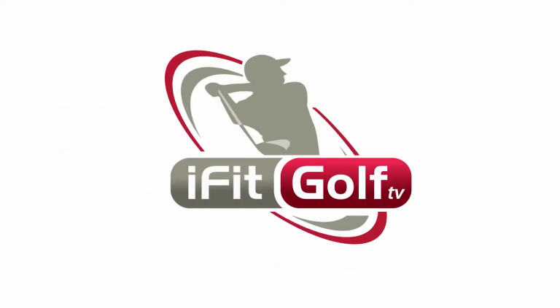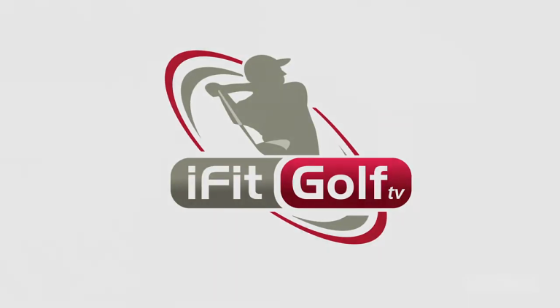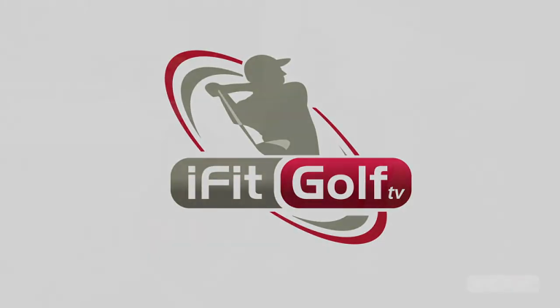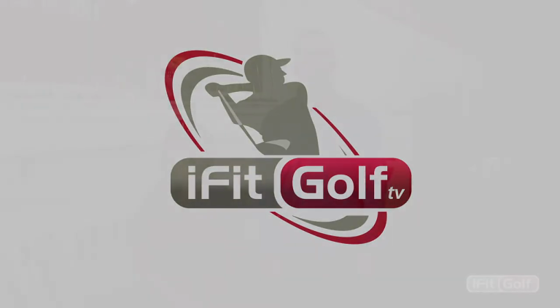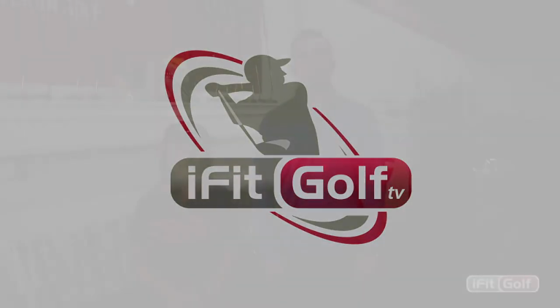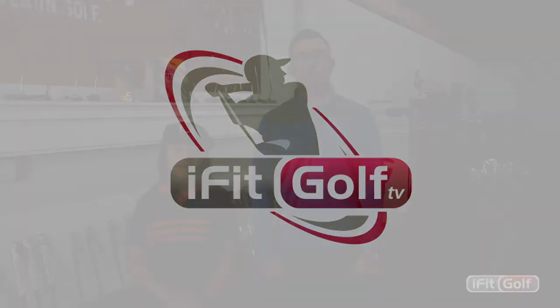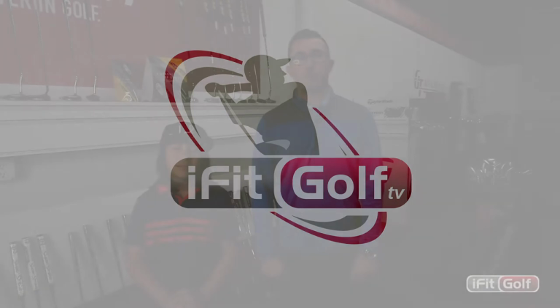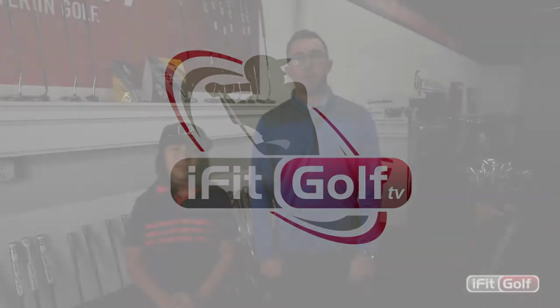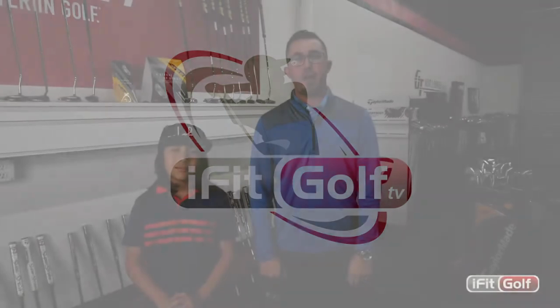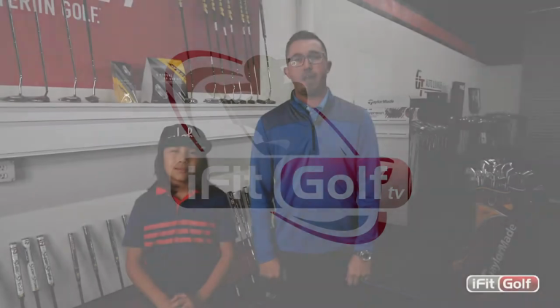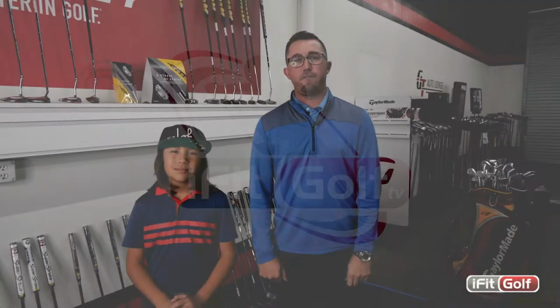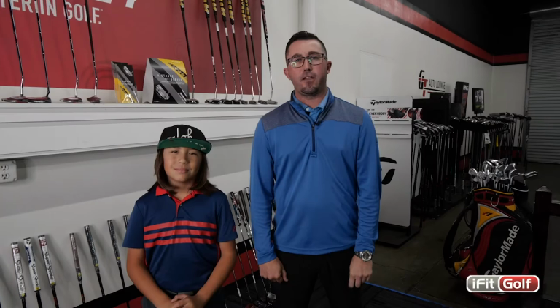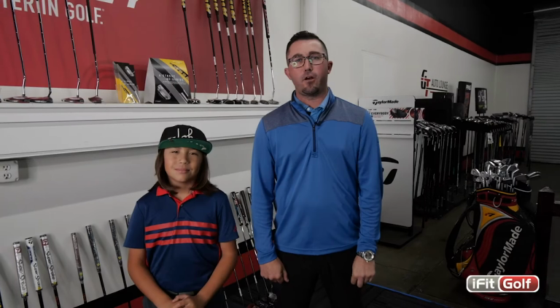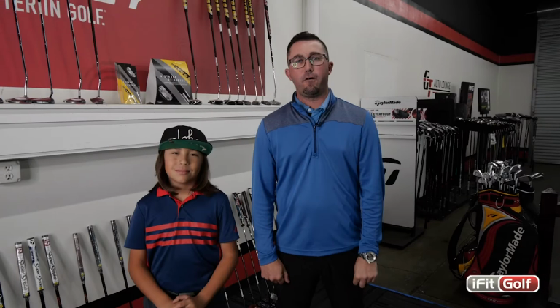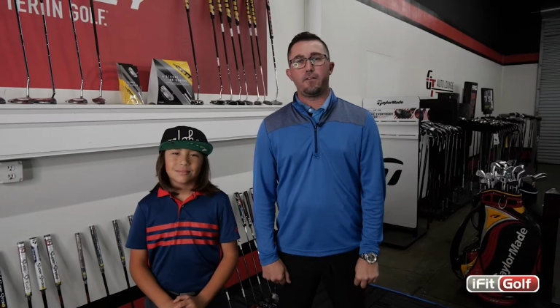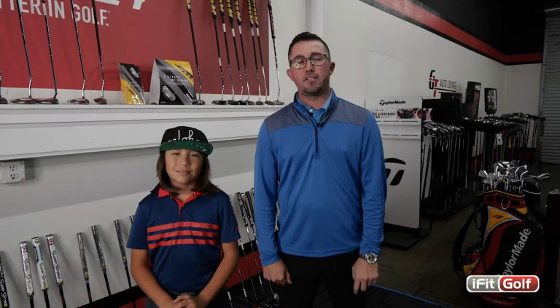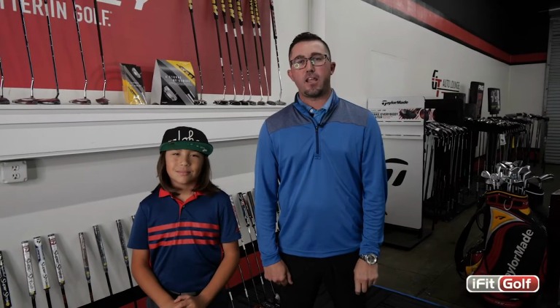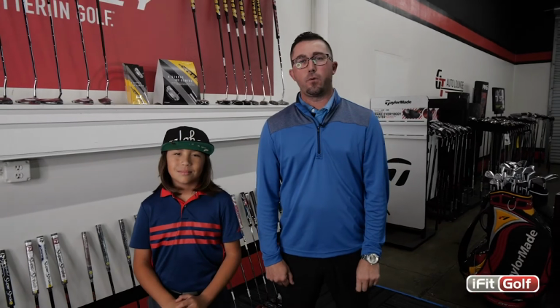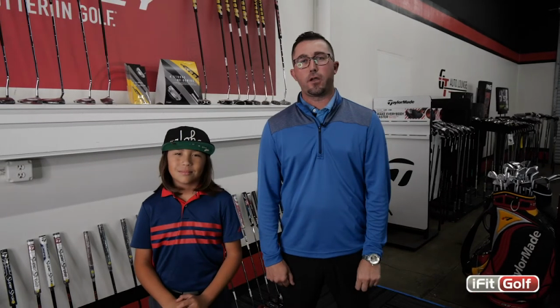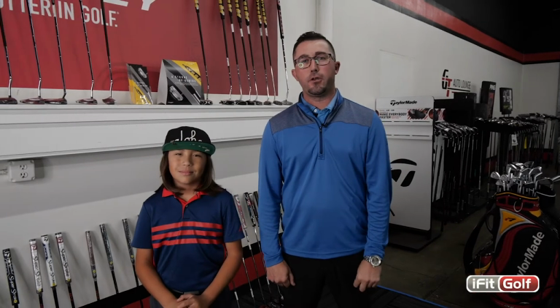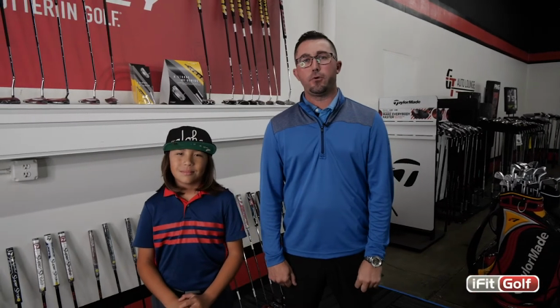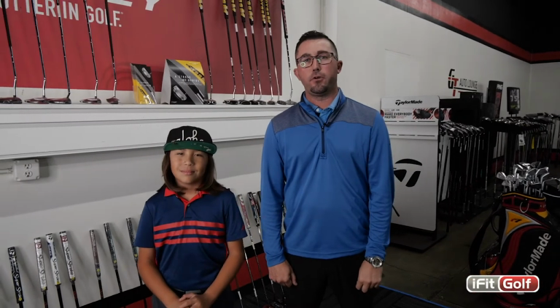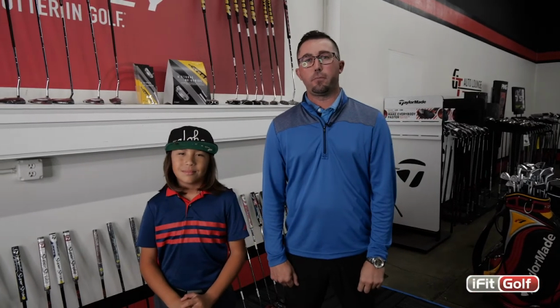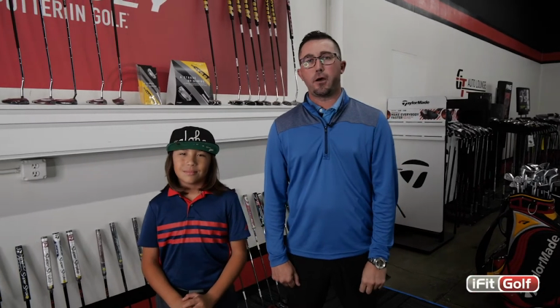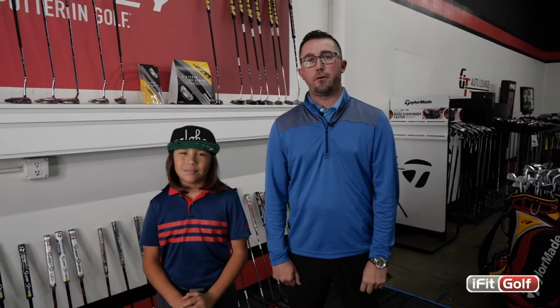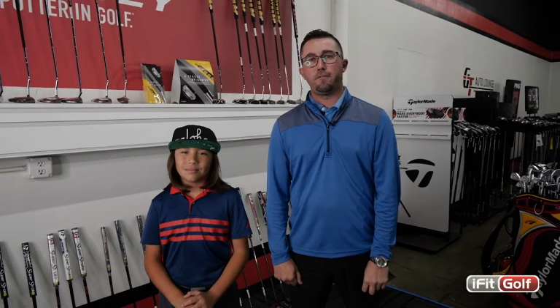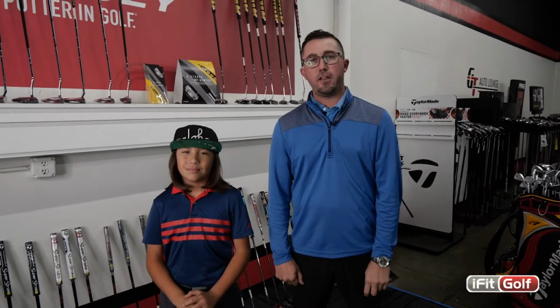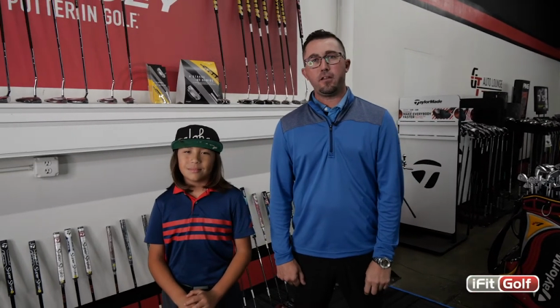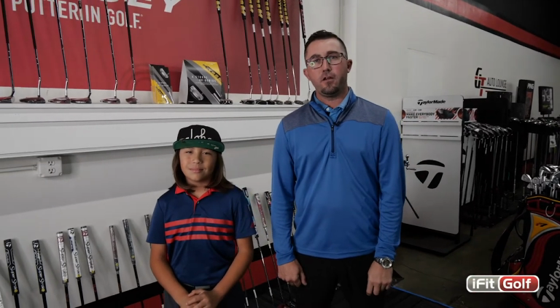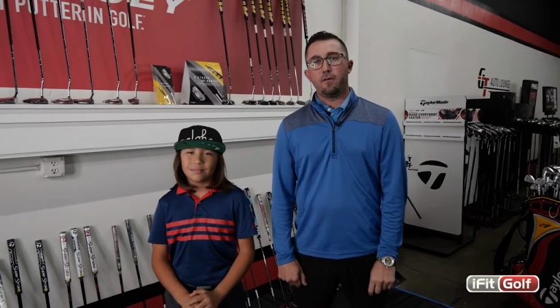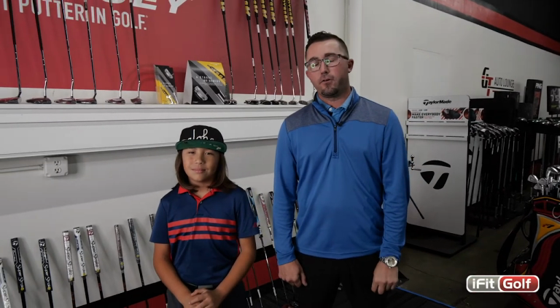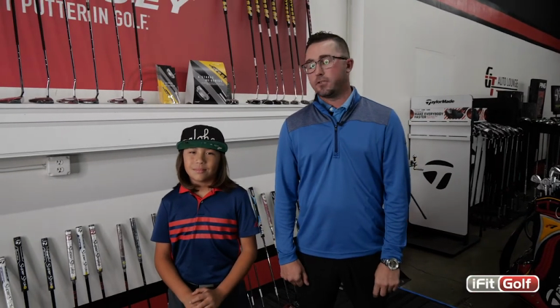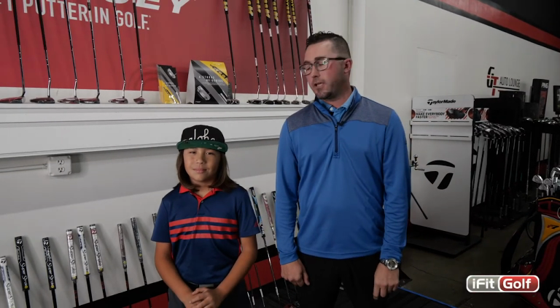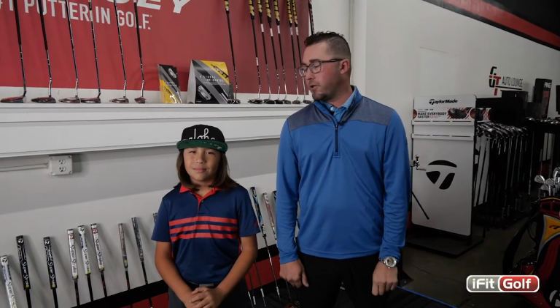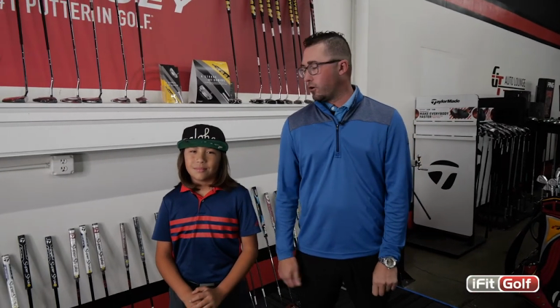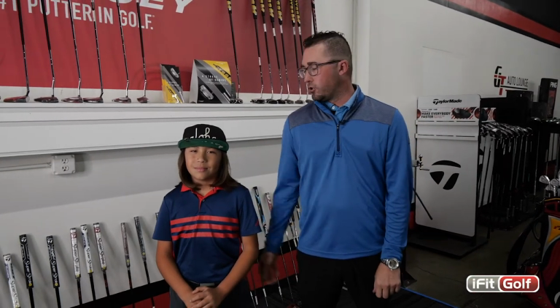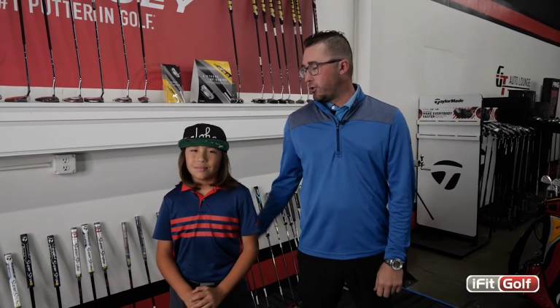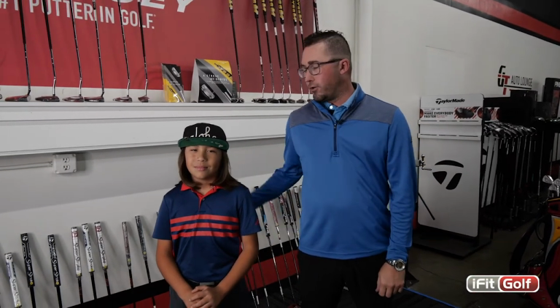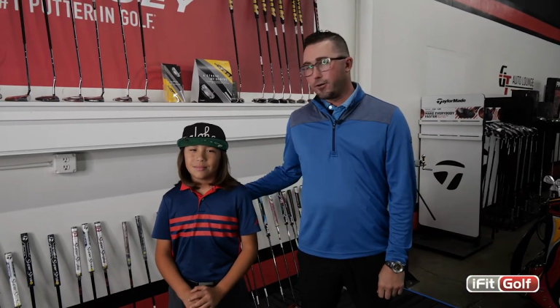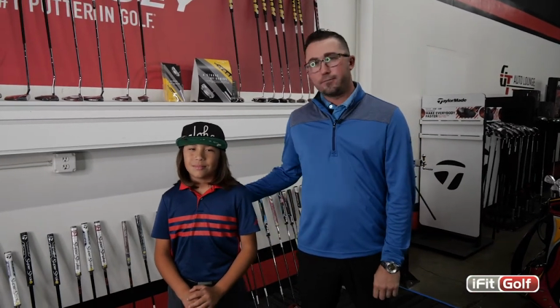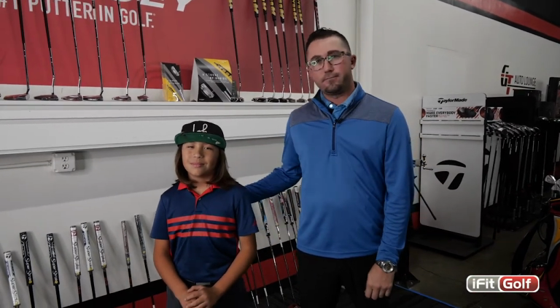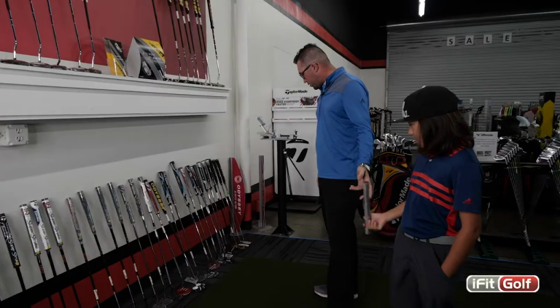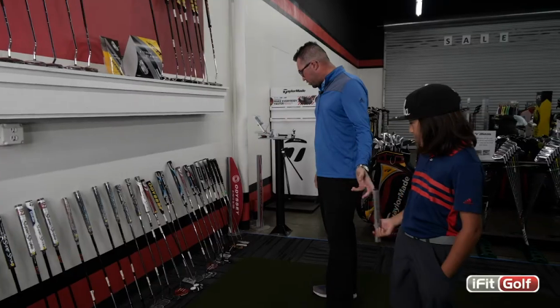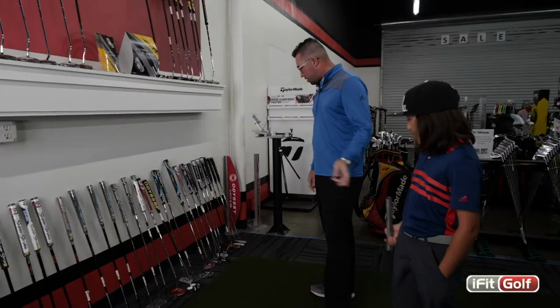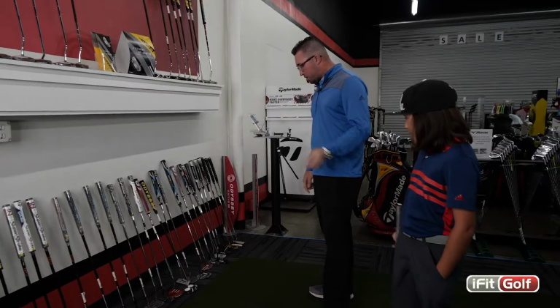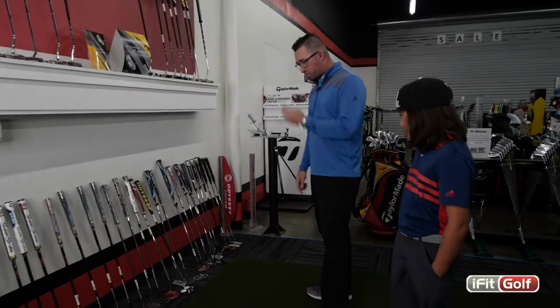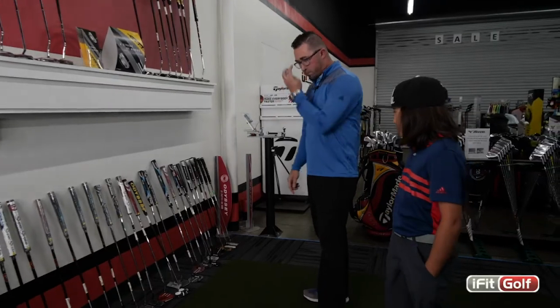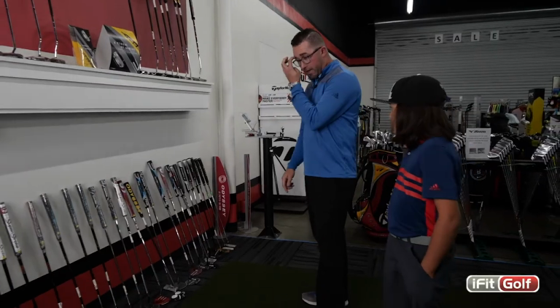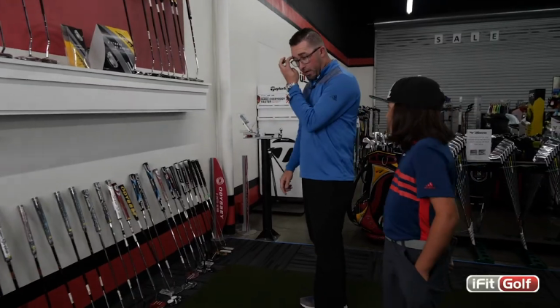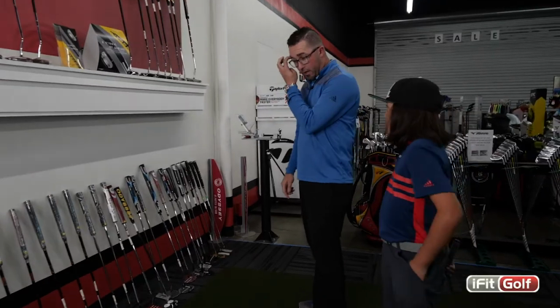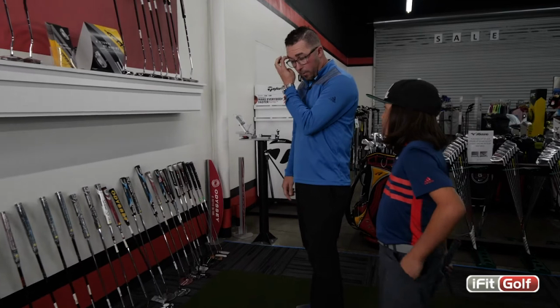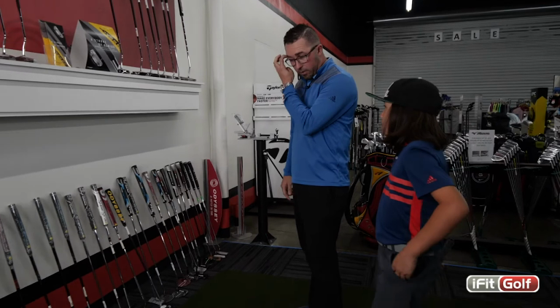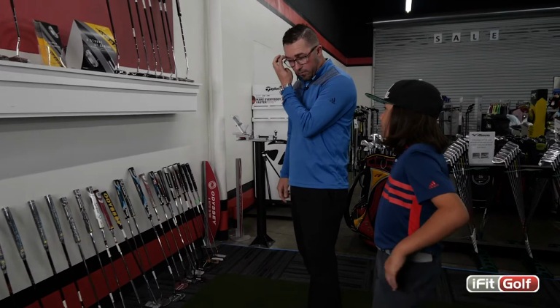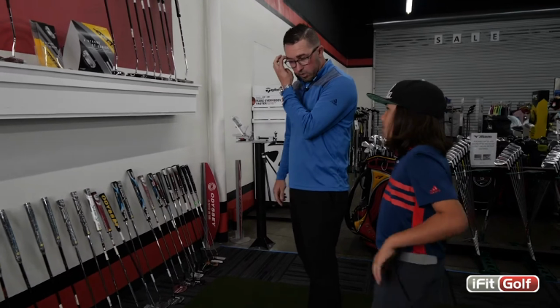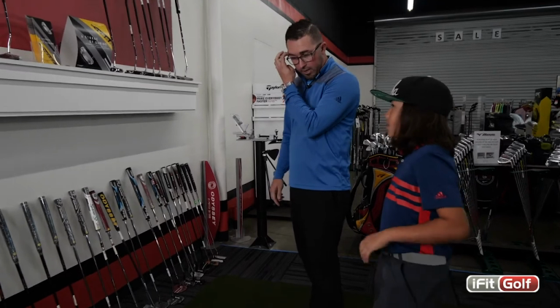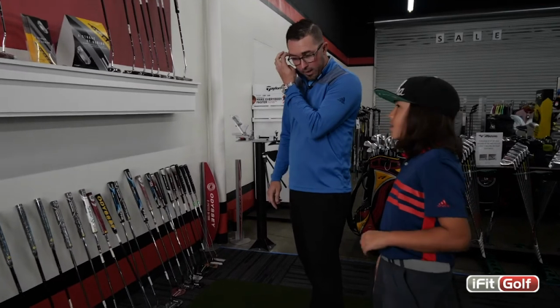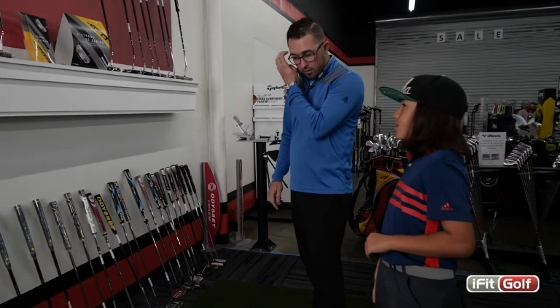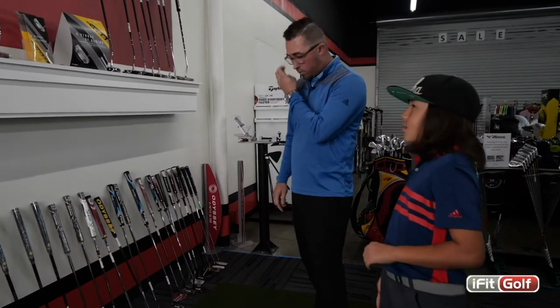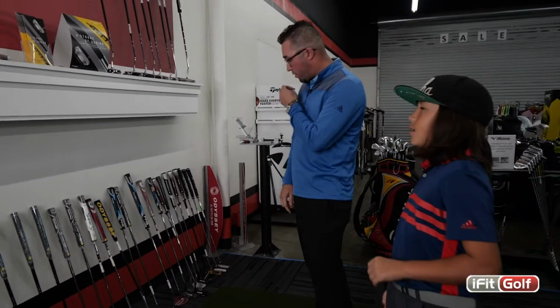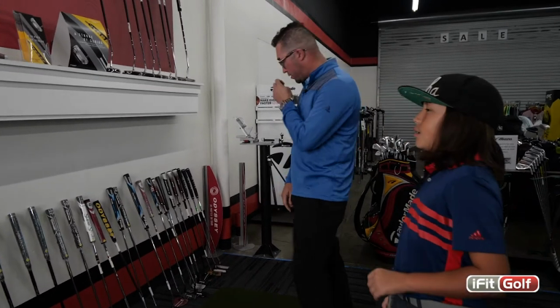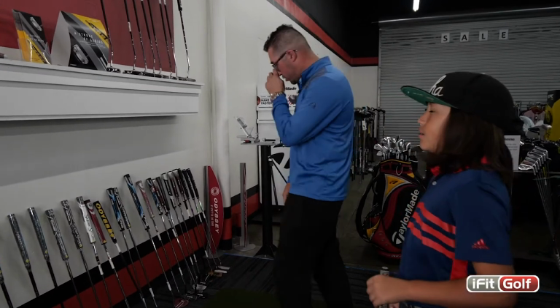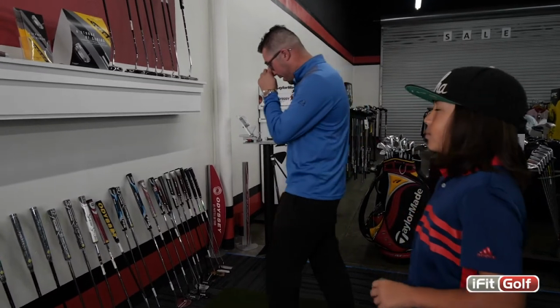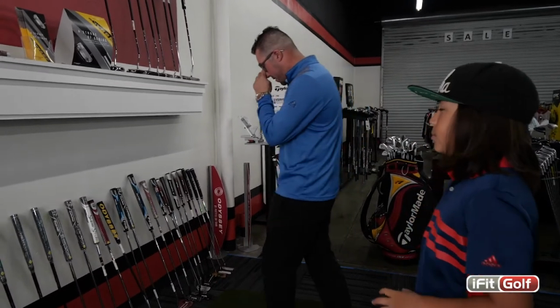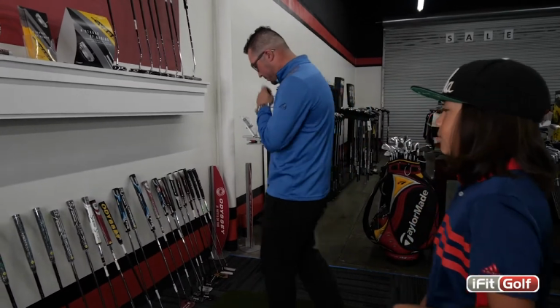Hey guys, we're here at iFitGolf and today we're going to do a putter fitting for a 10-year-old junior. So let's pick out a couple of different styles and we'll go ahead and try them.